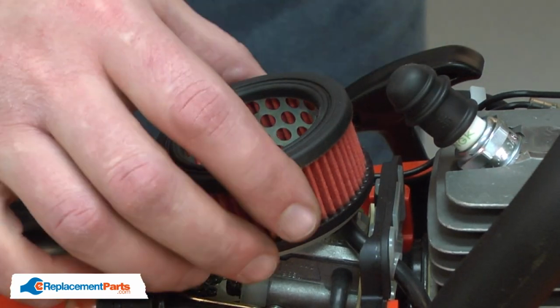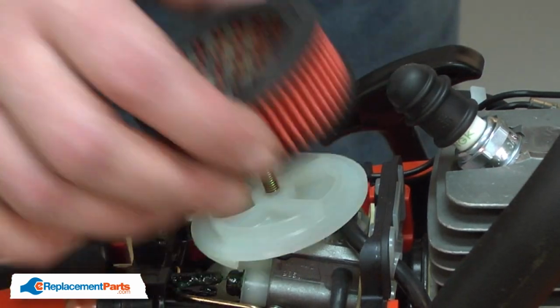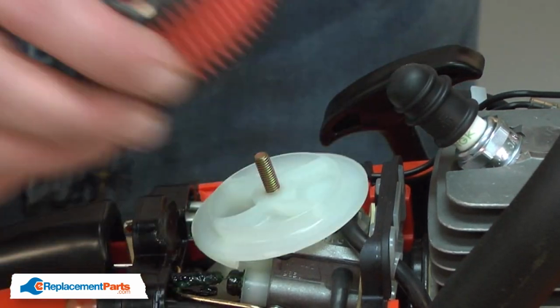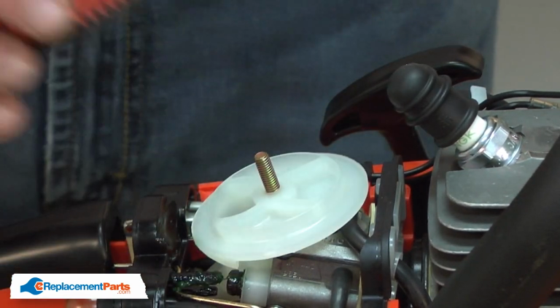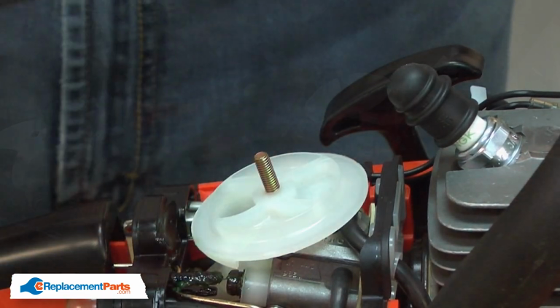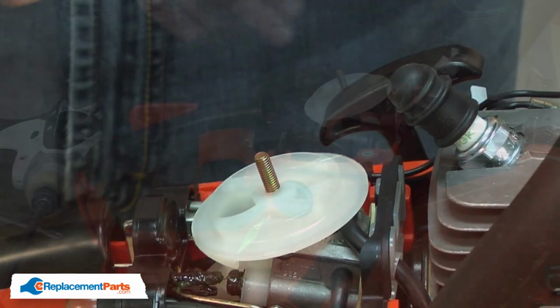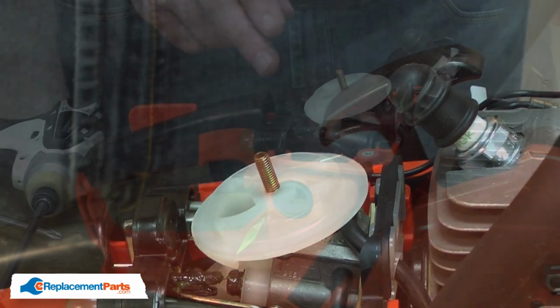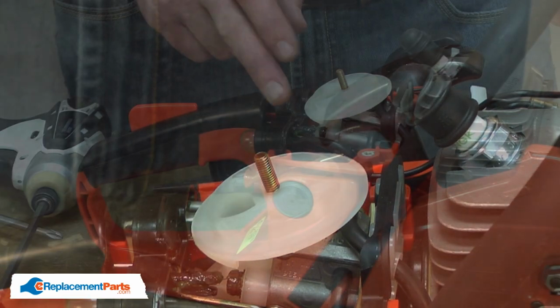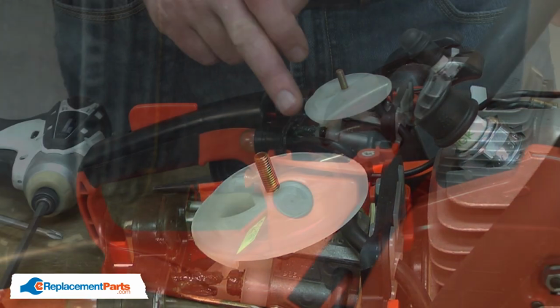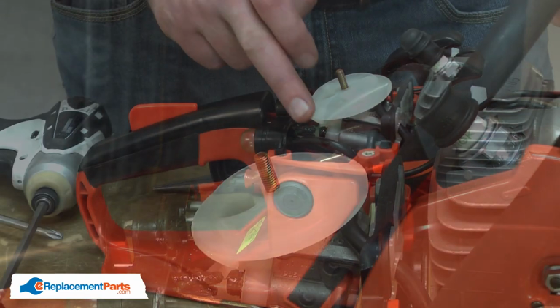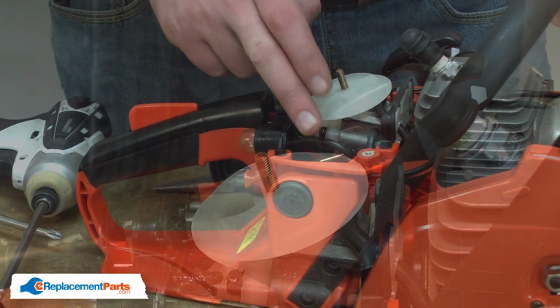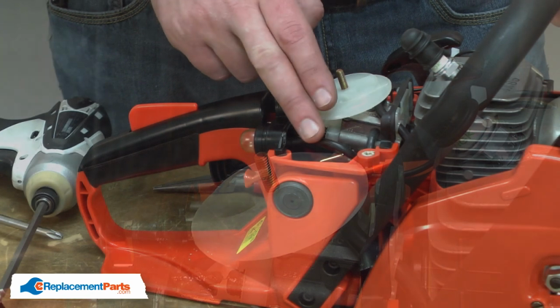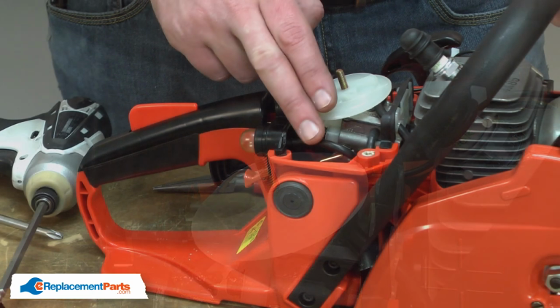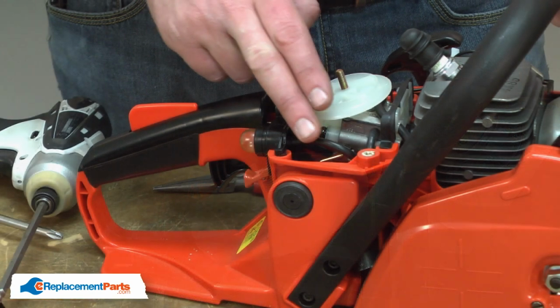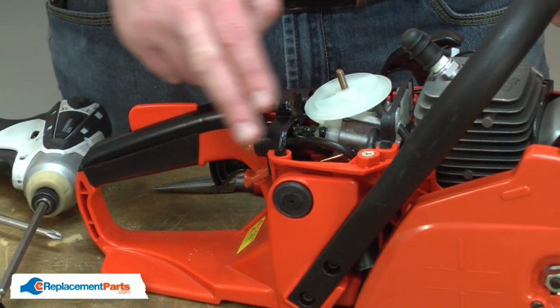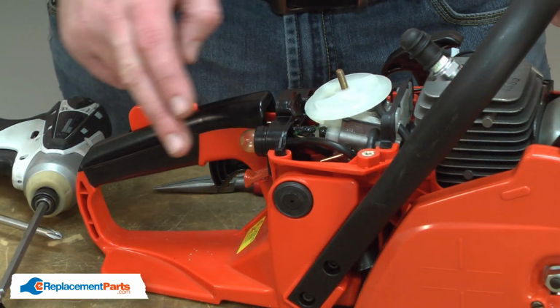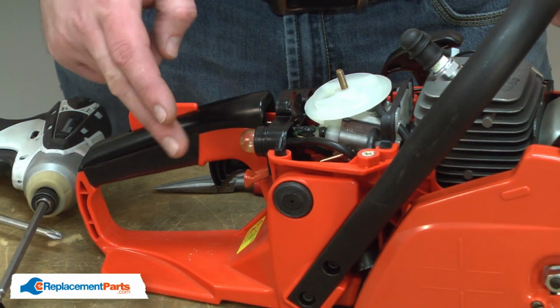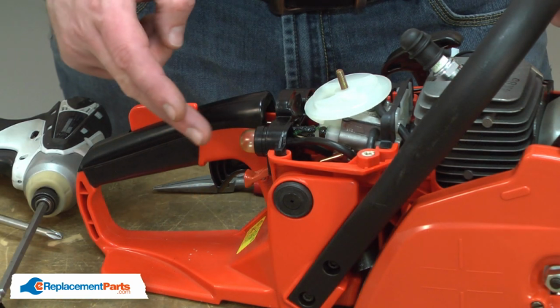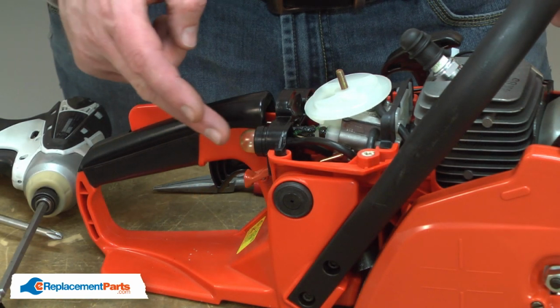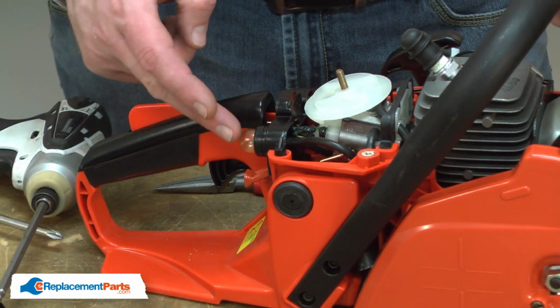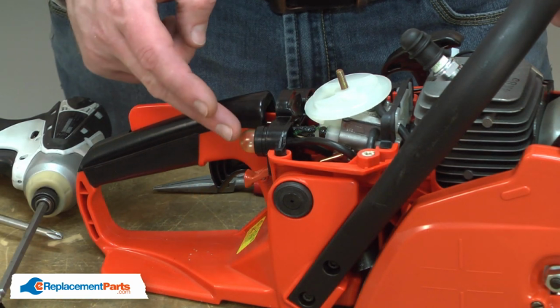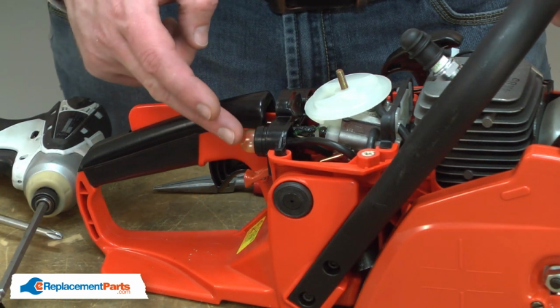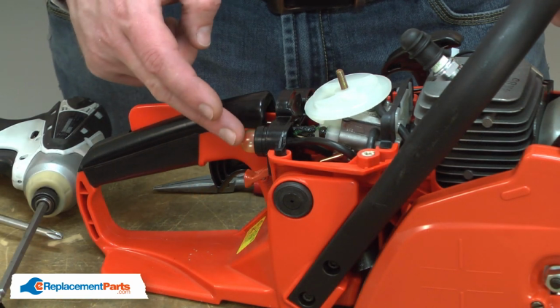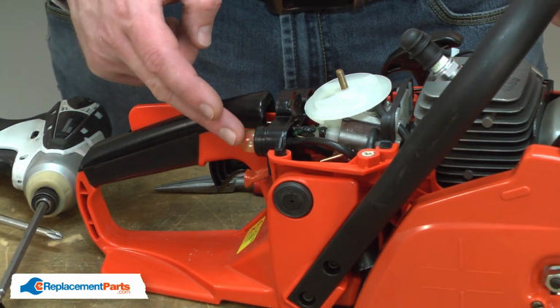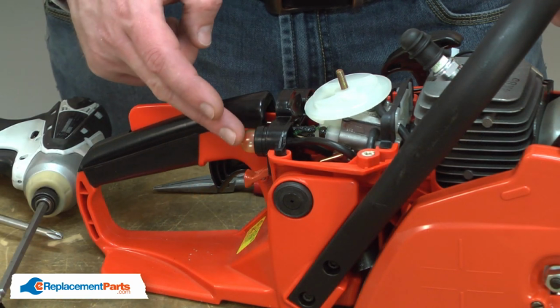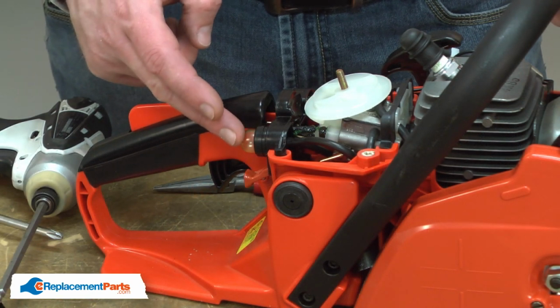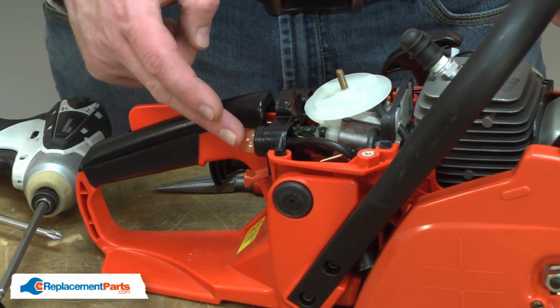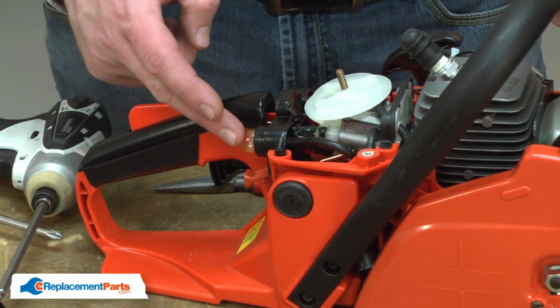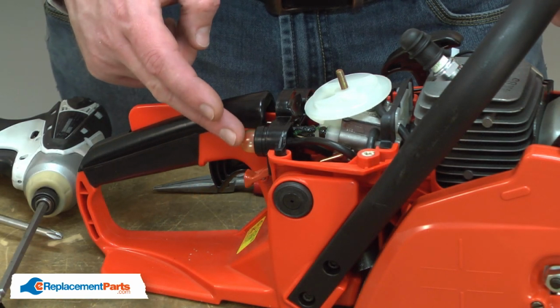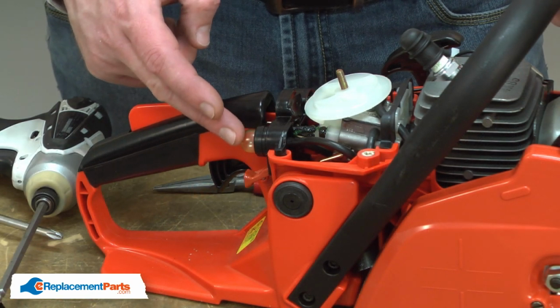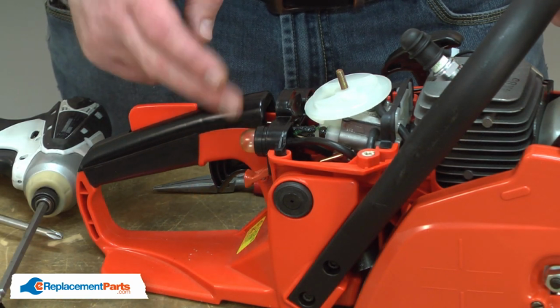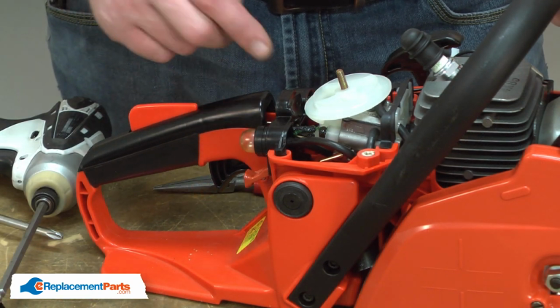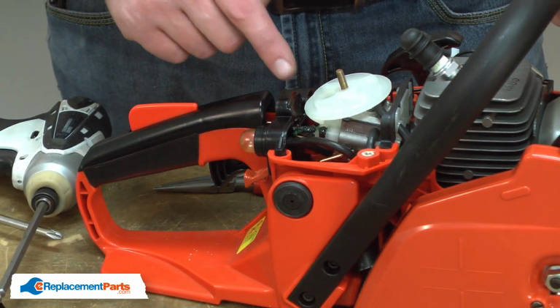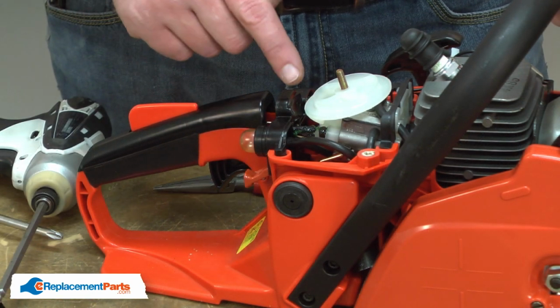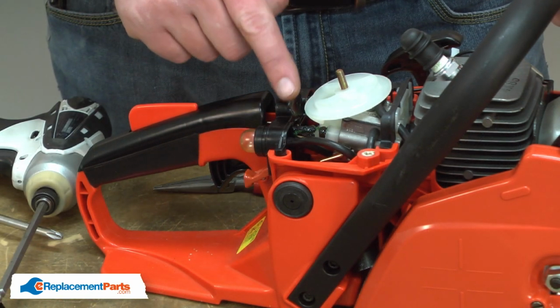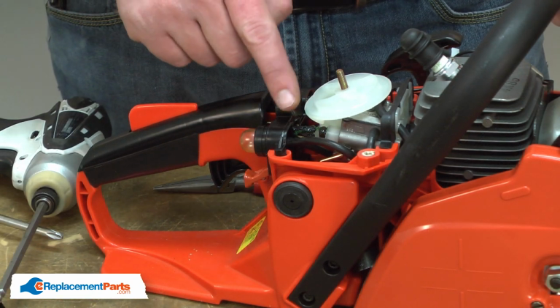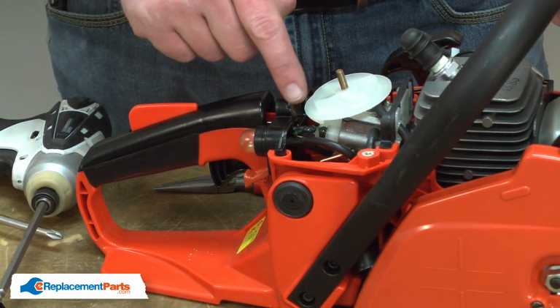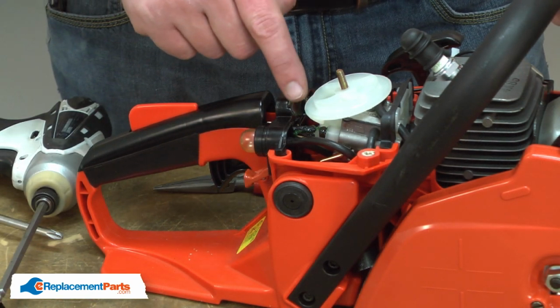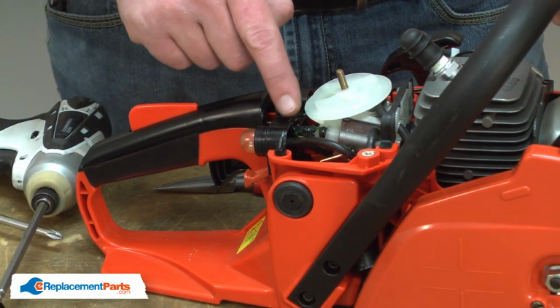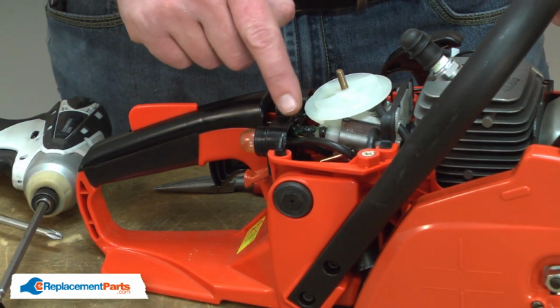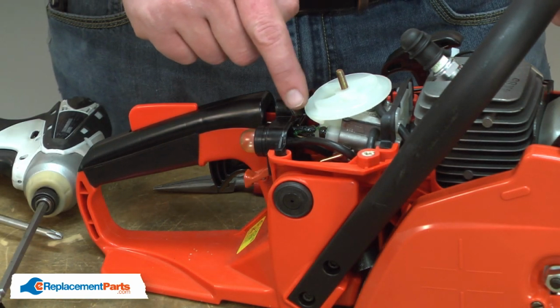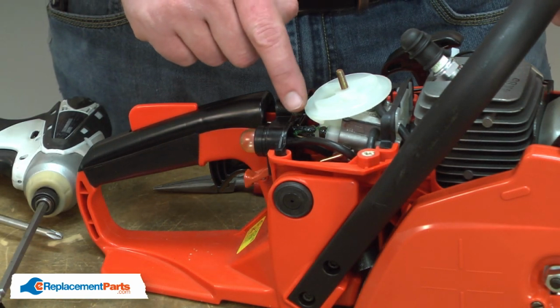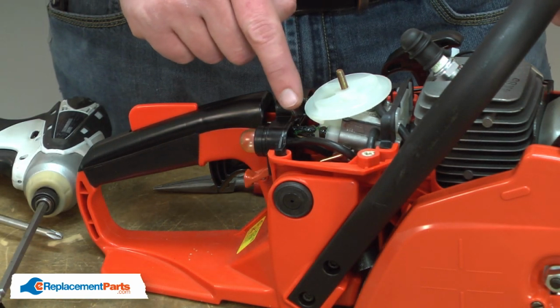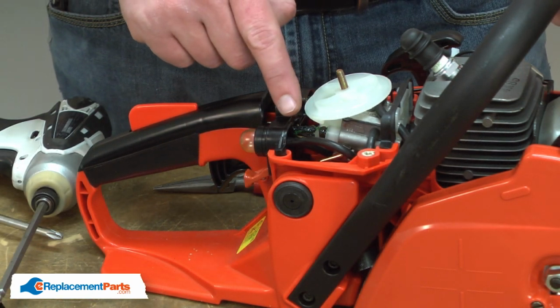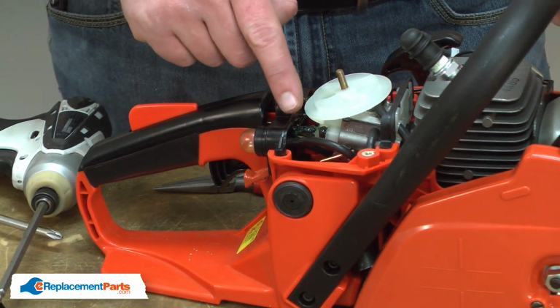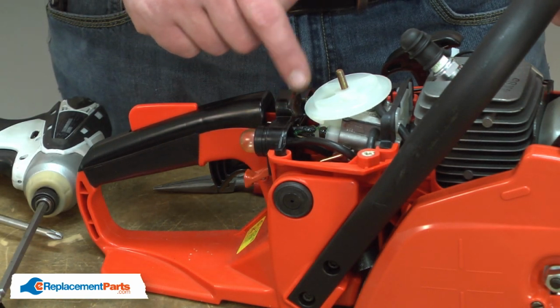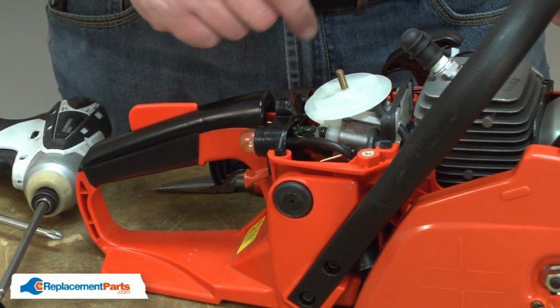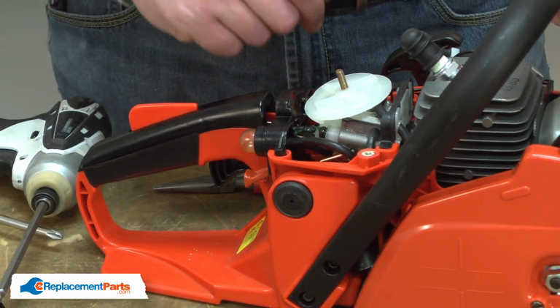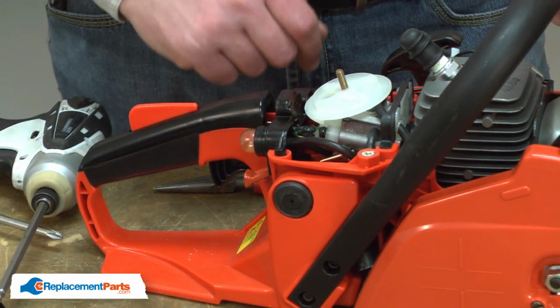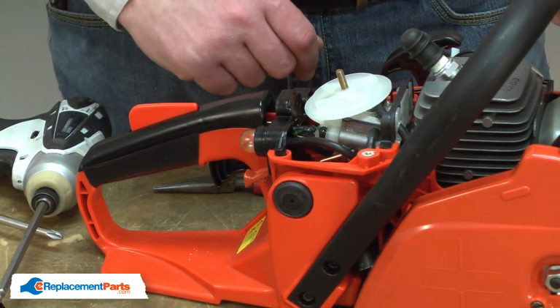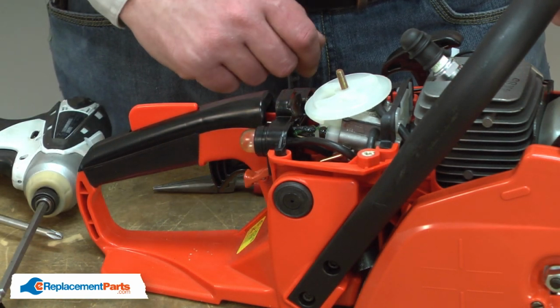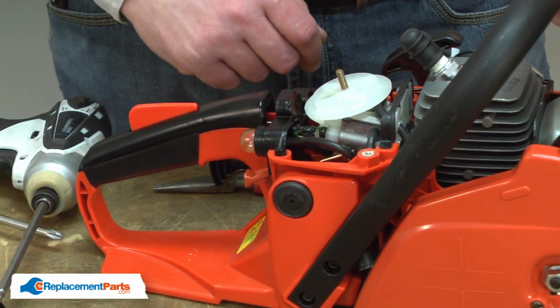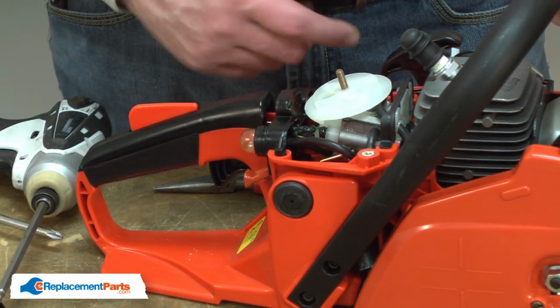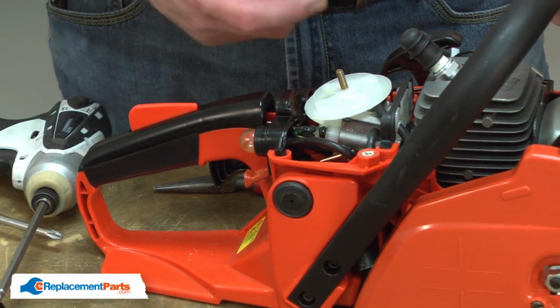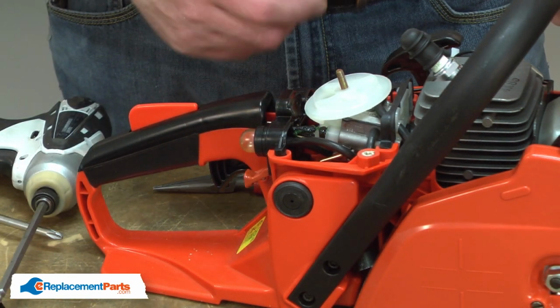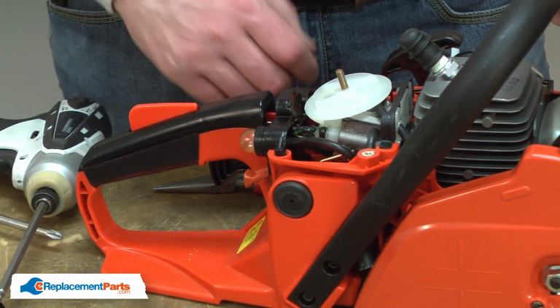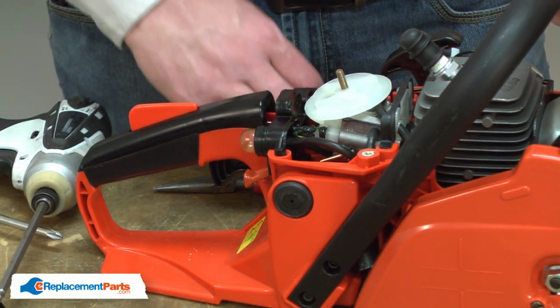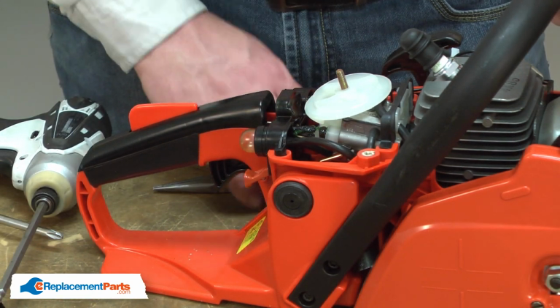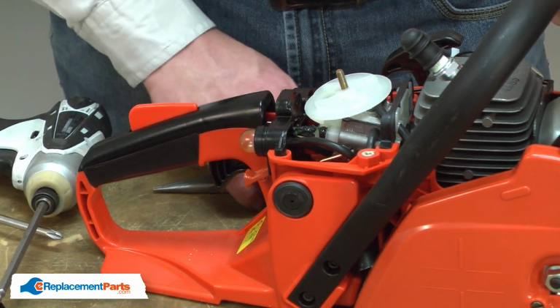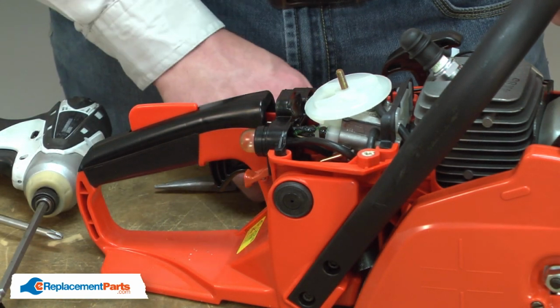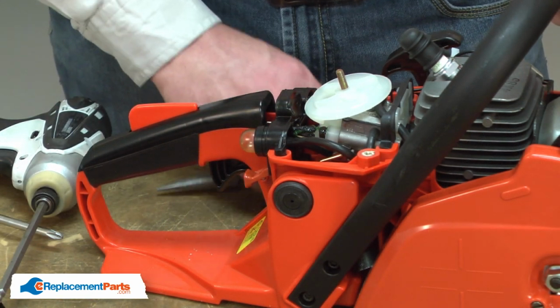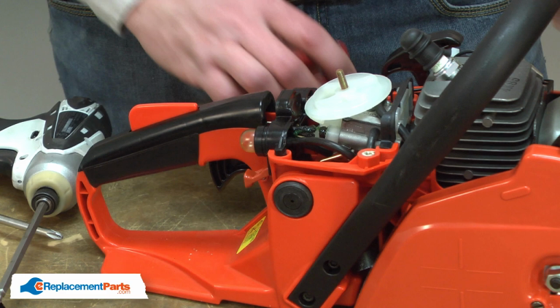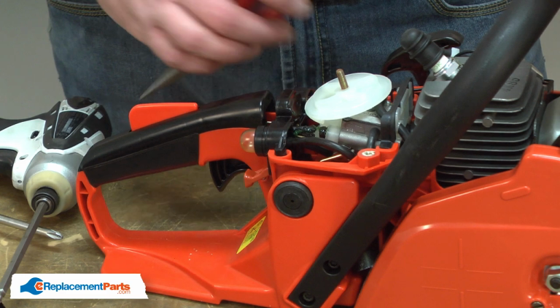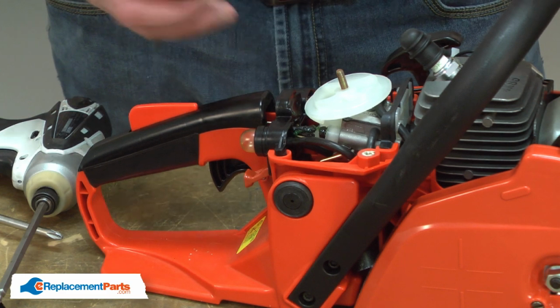Now, remove the fuel lines from the back of the purge bulb. I want to take note of where each line goes before I remove them.